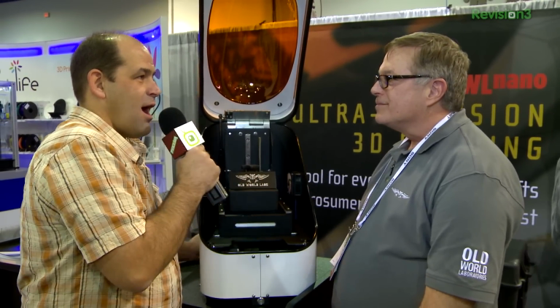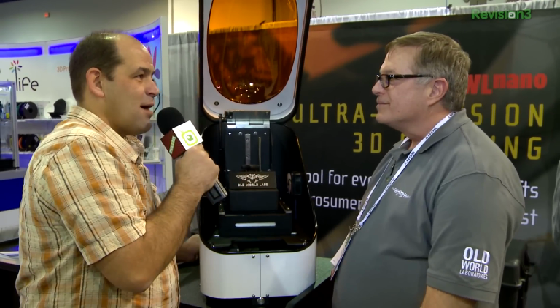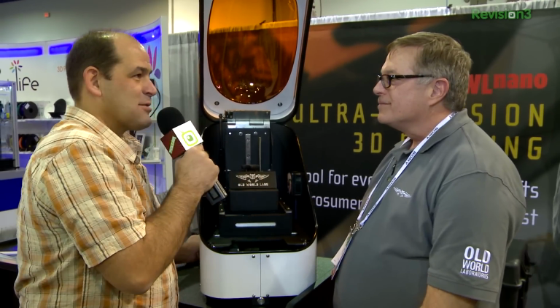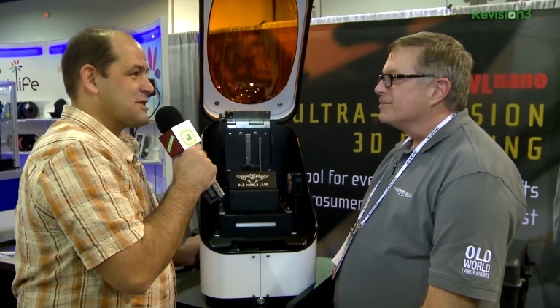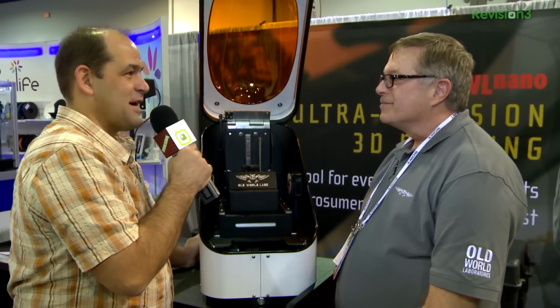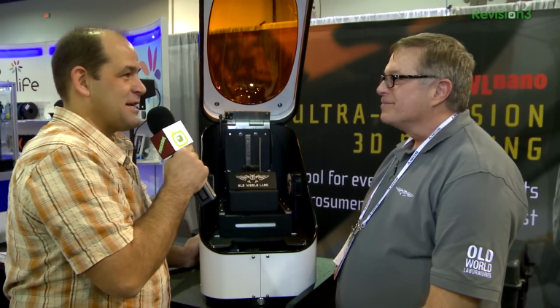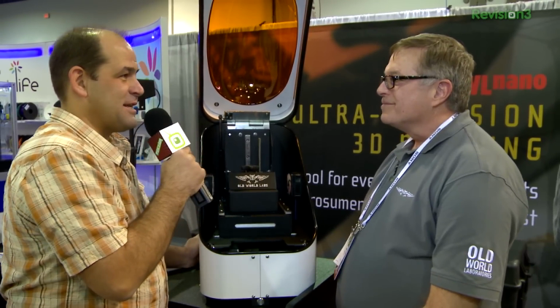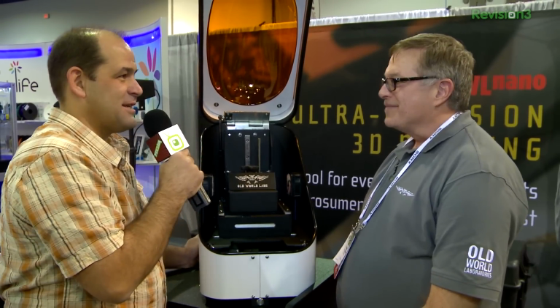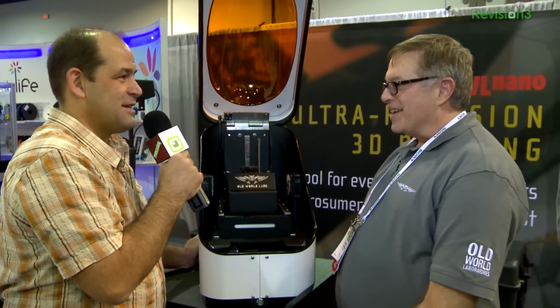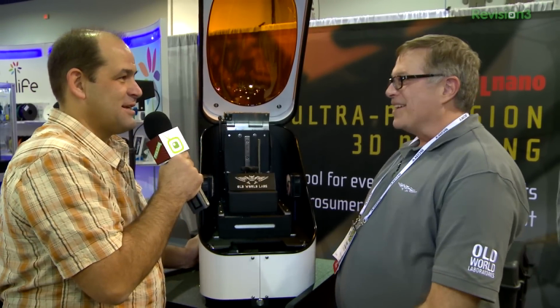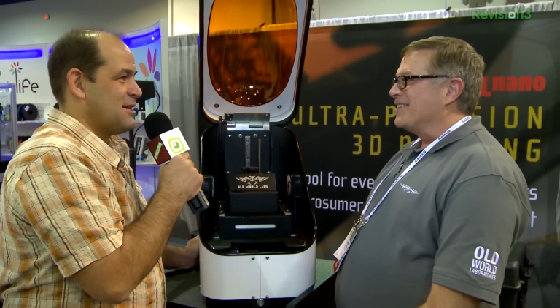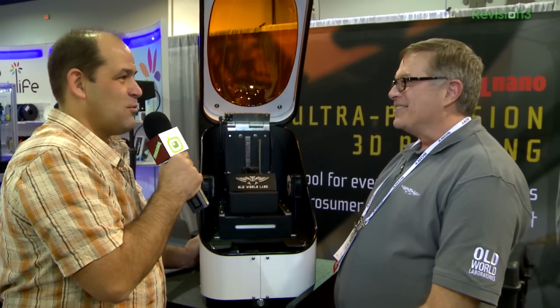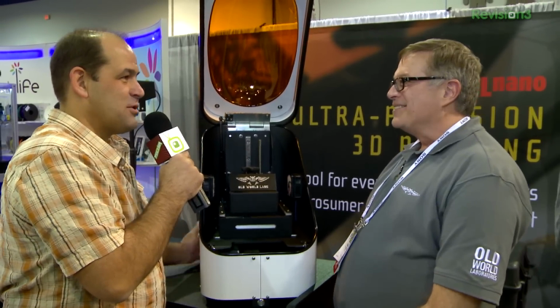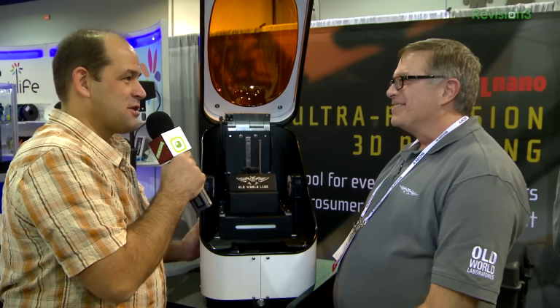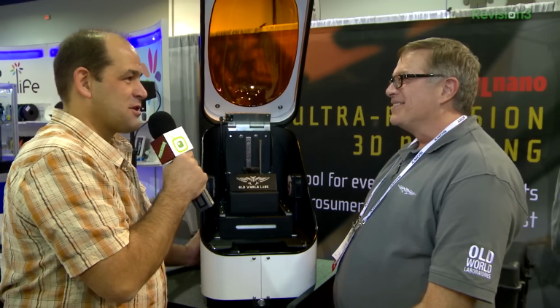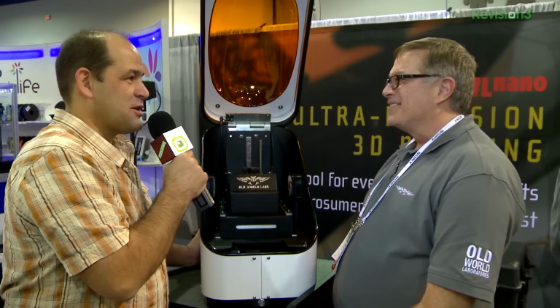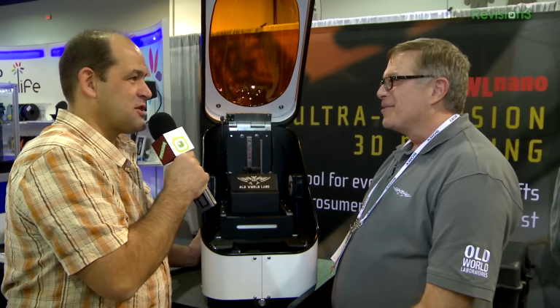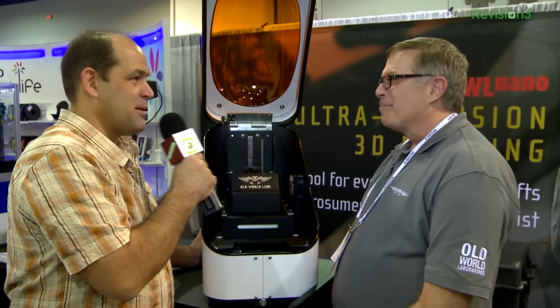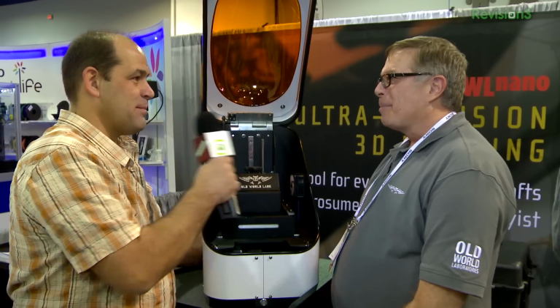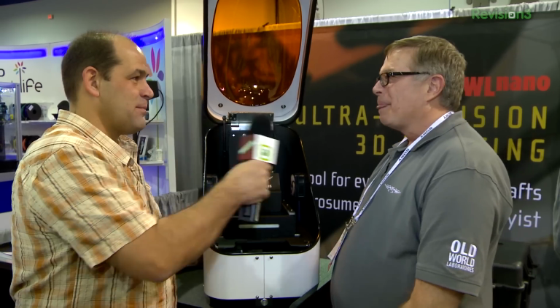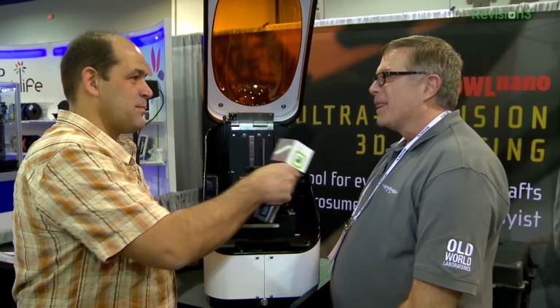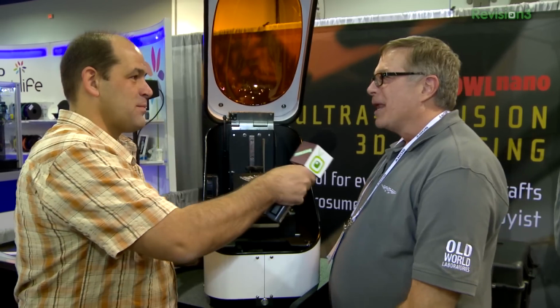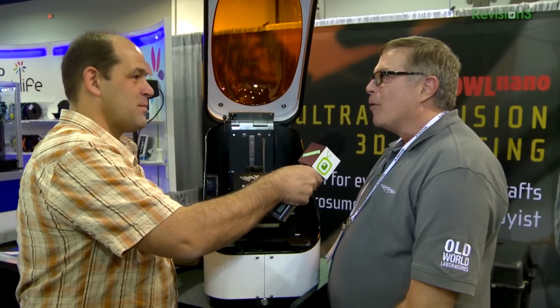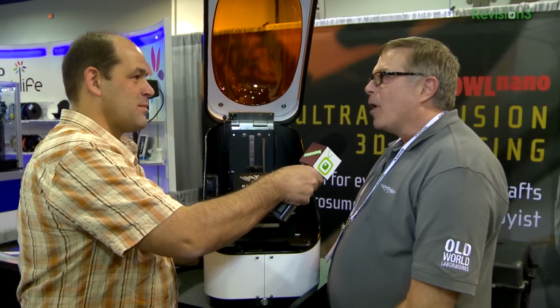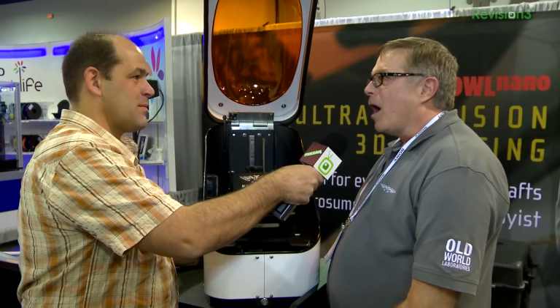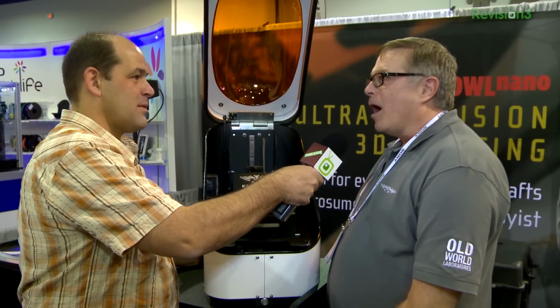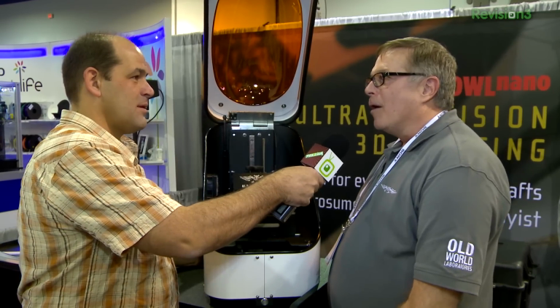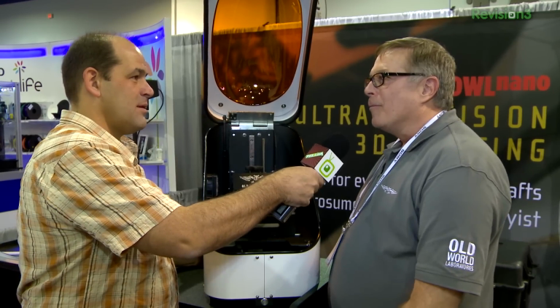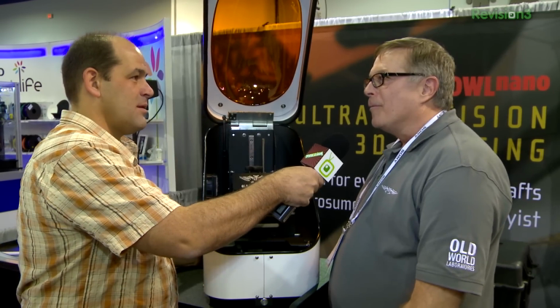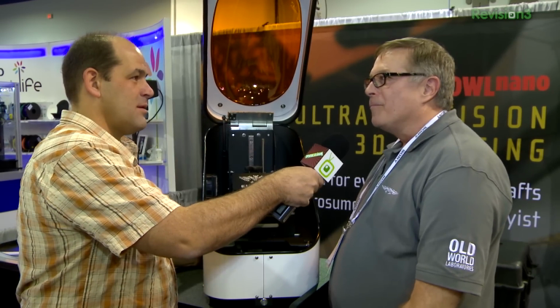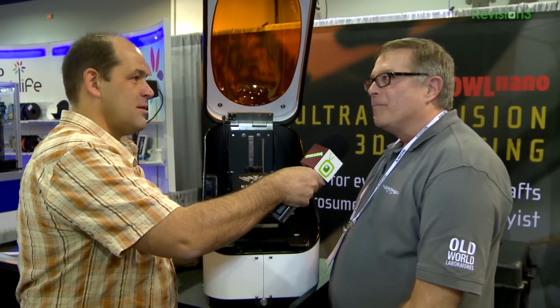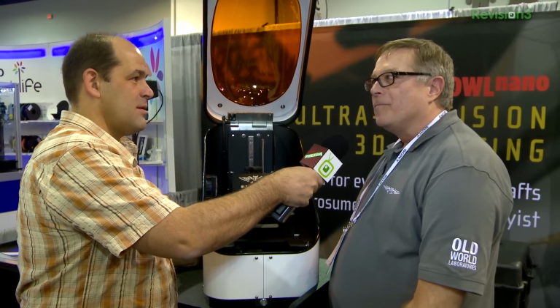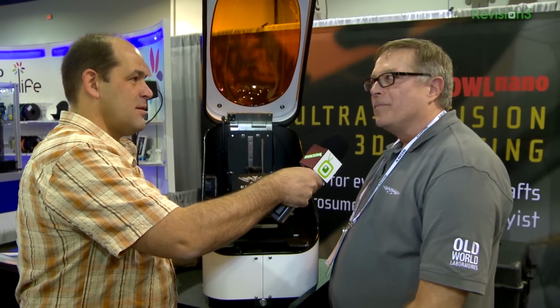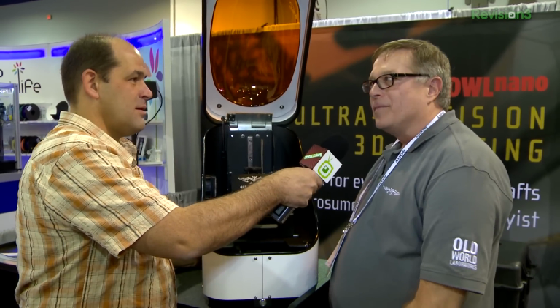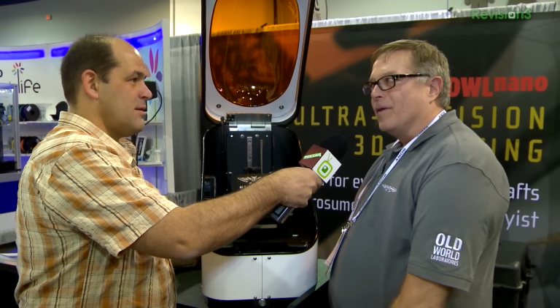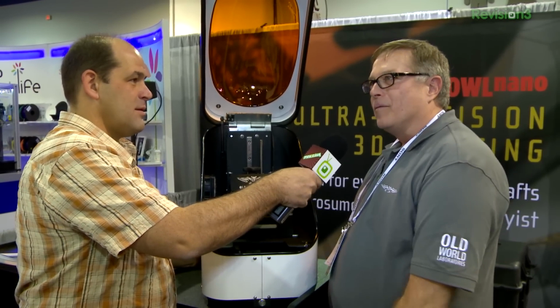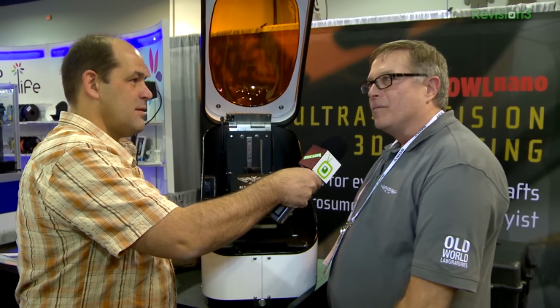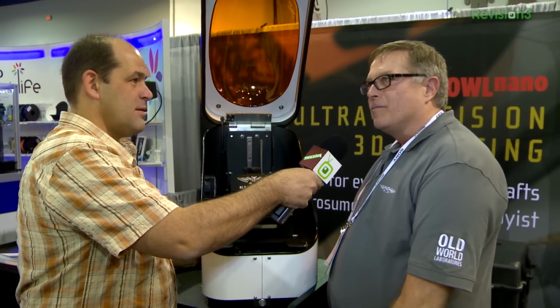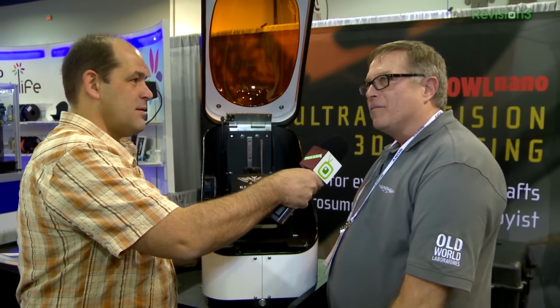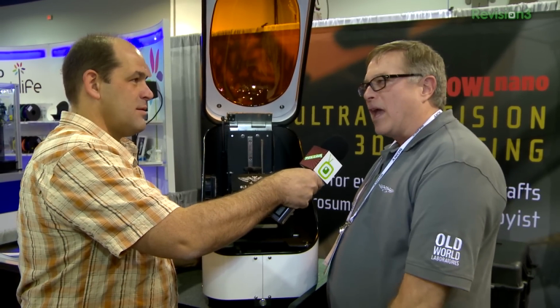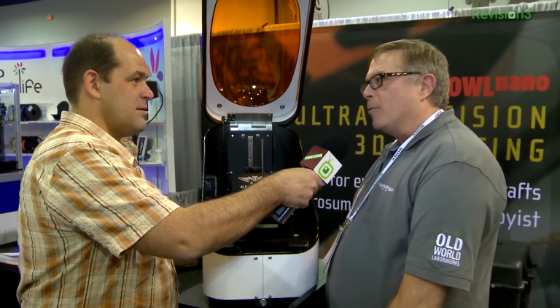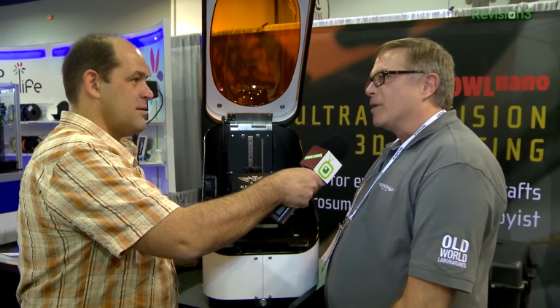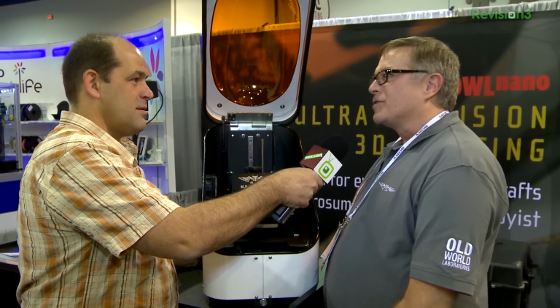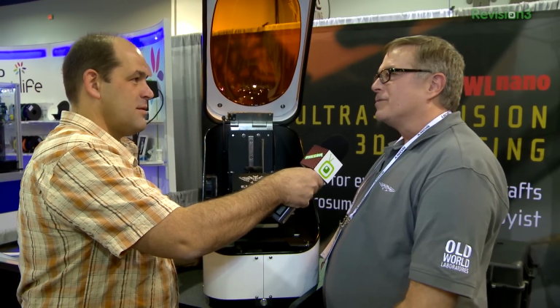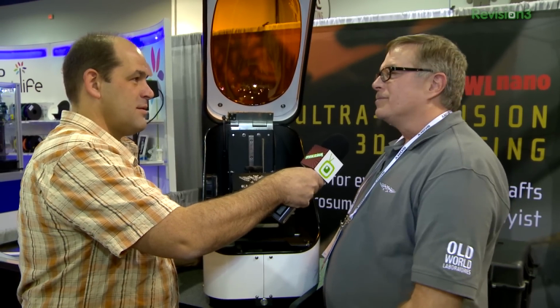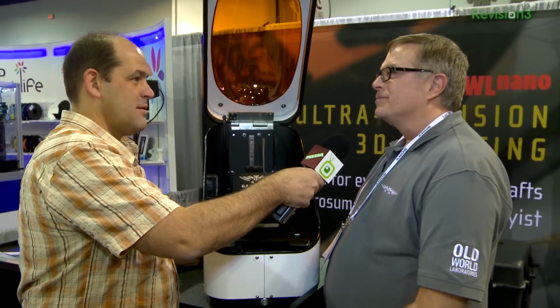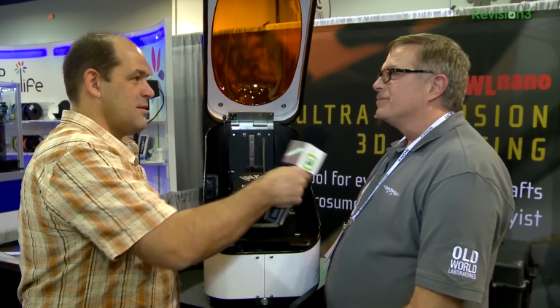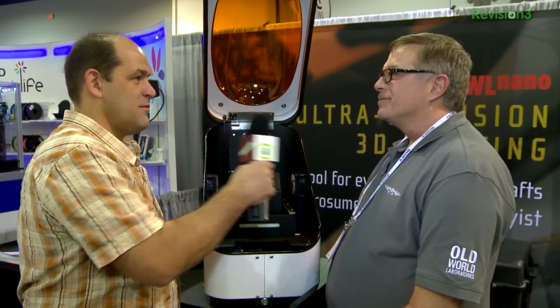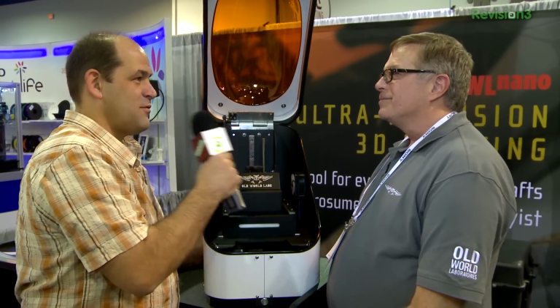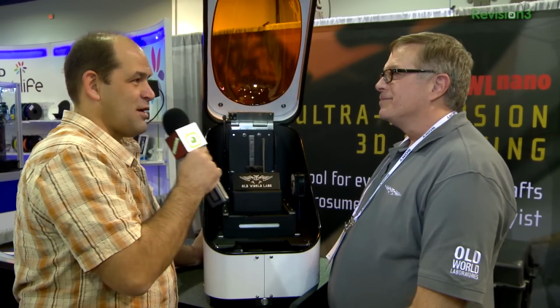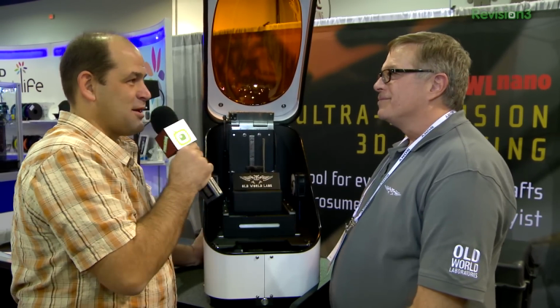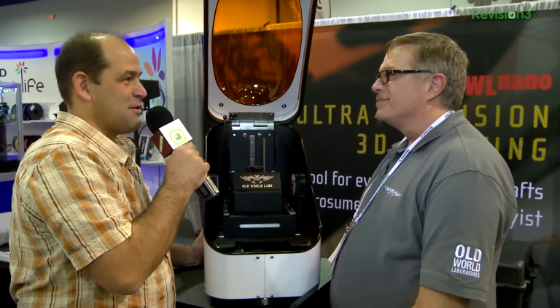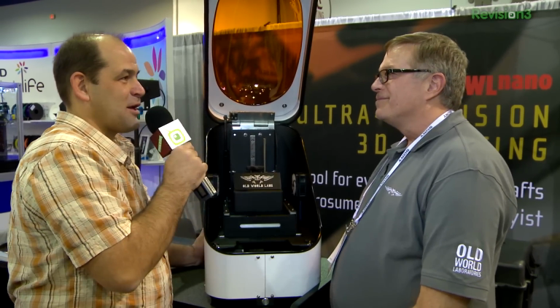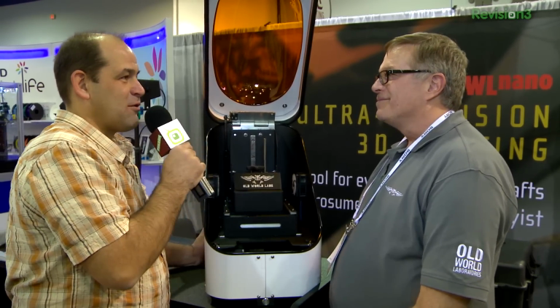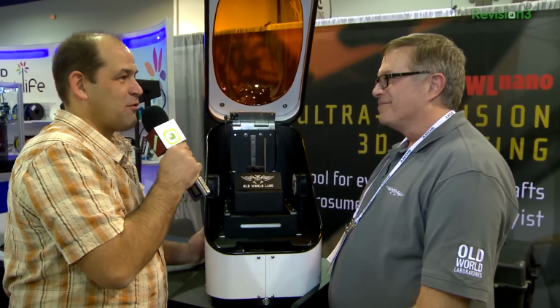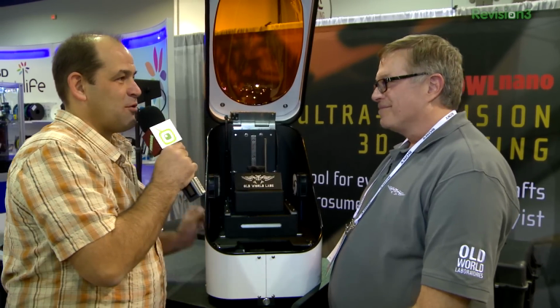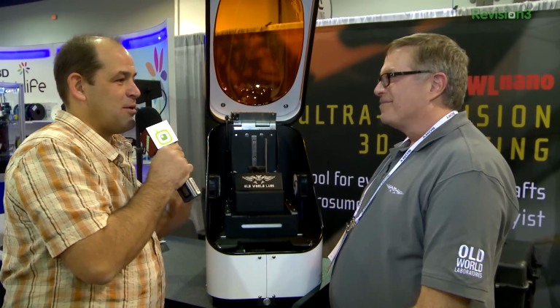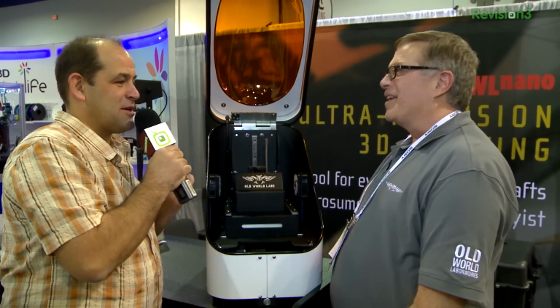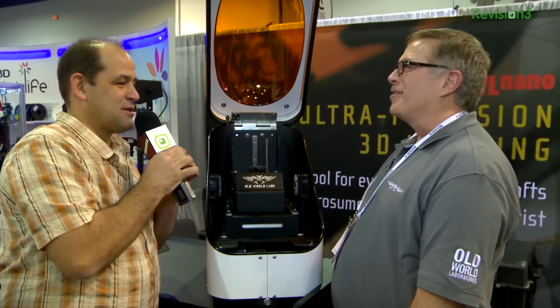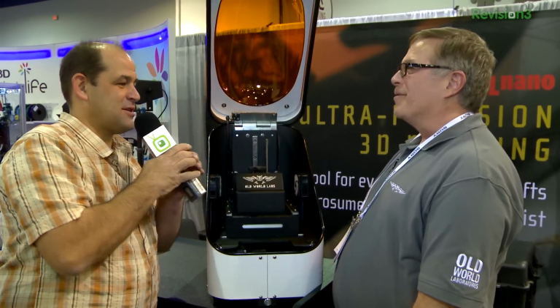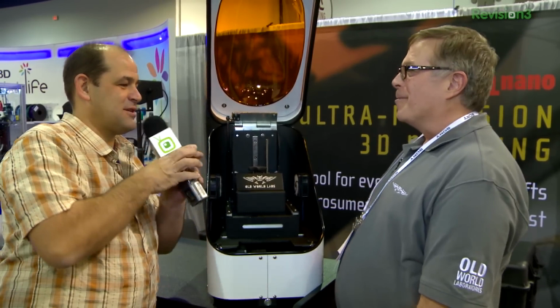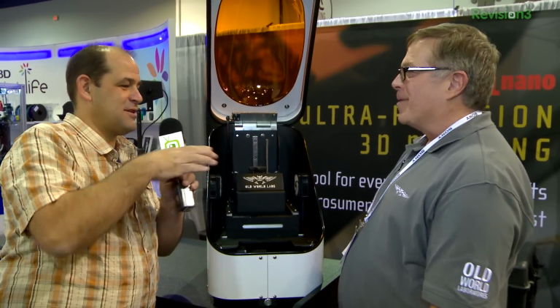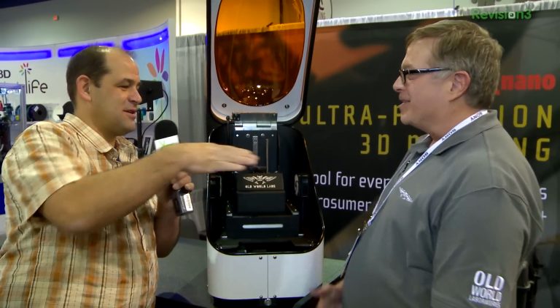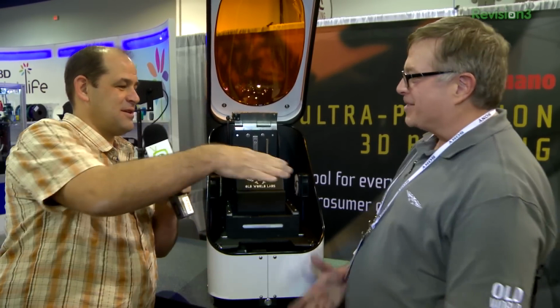I'm excited. When's this going to ship? Eight weeks. Donnie, thank you so much. Thank you very much.